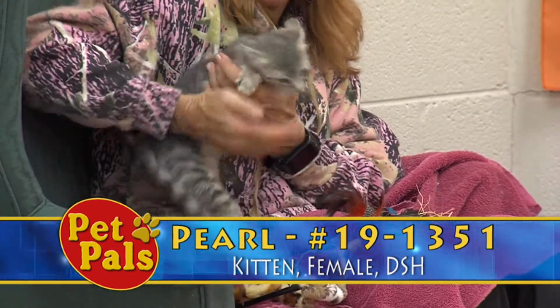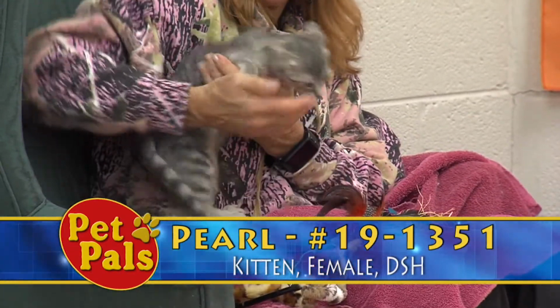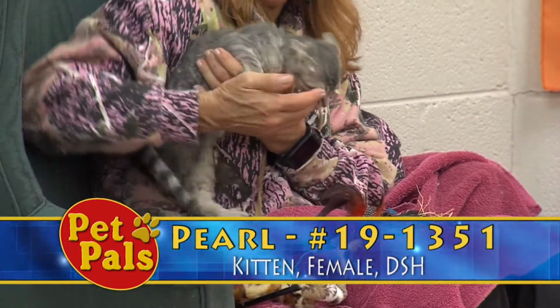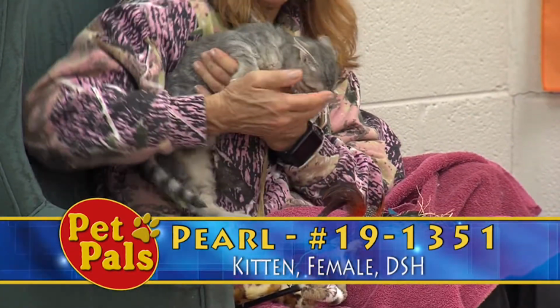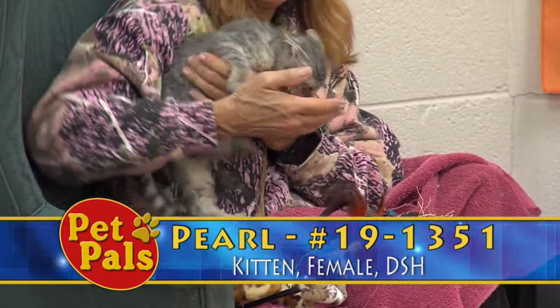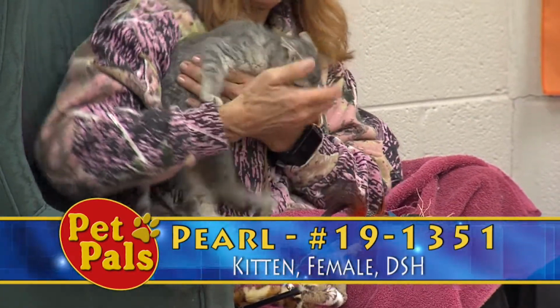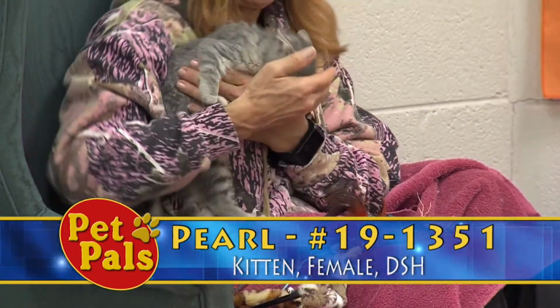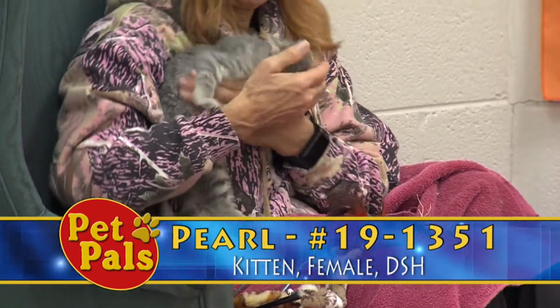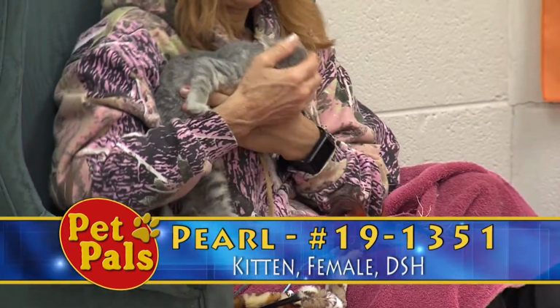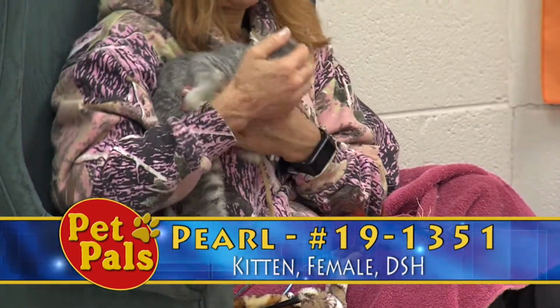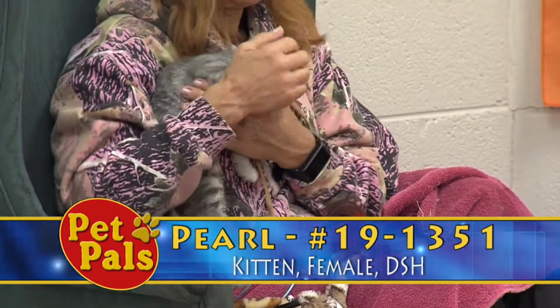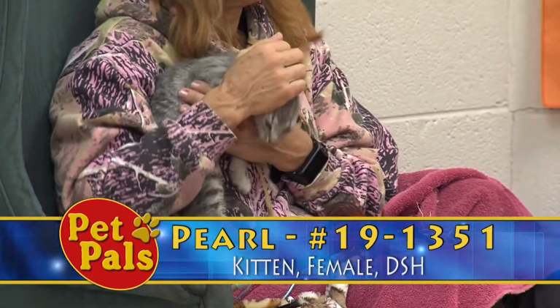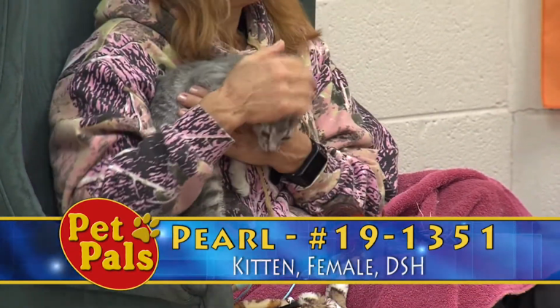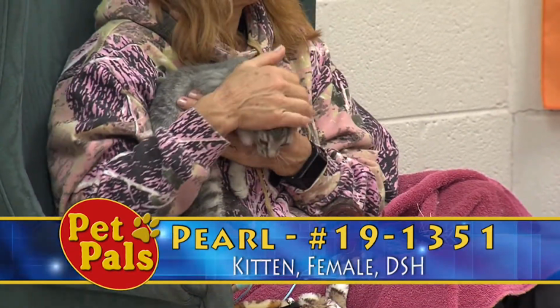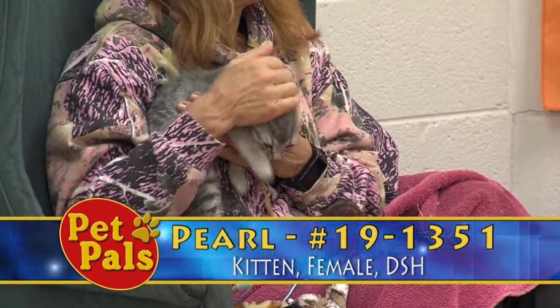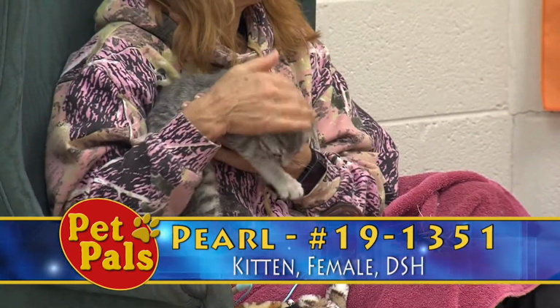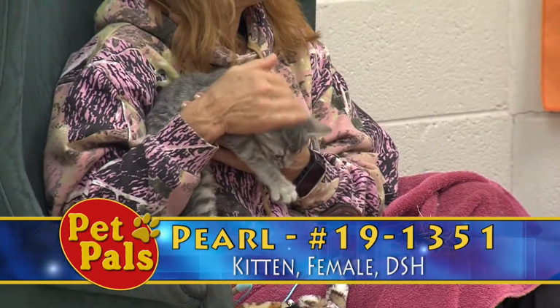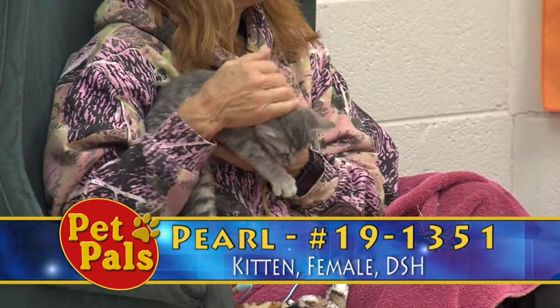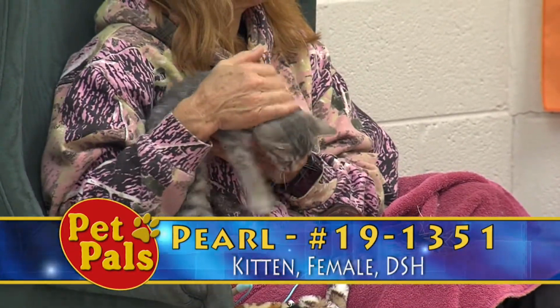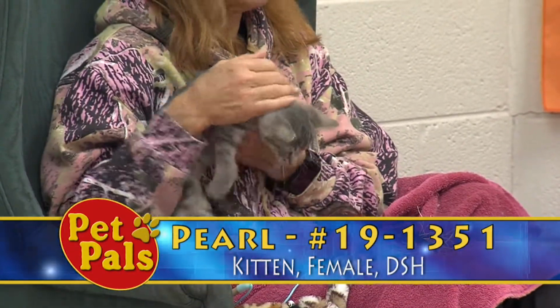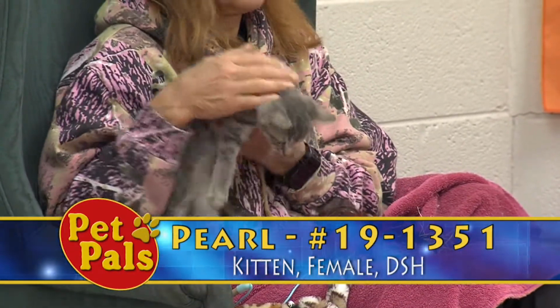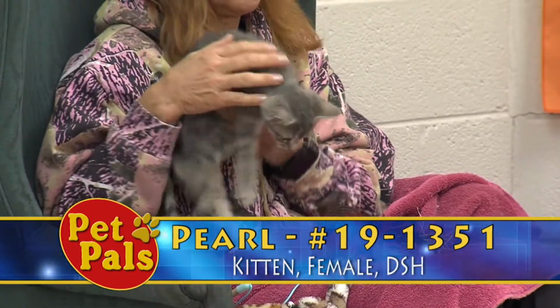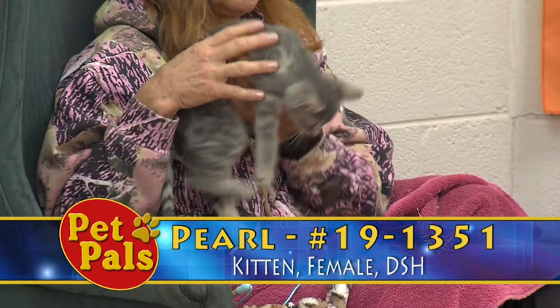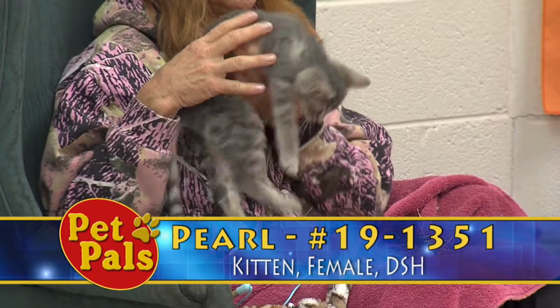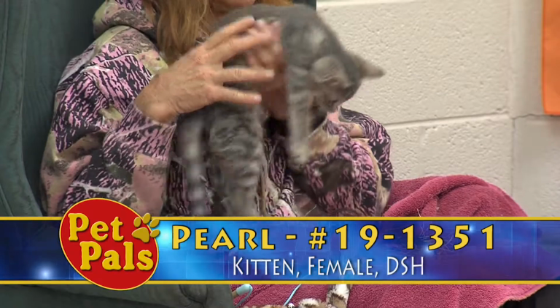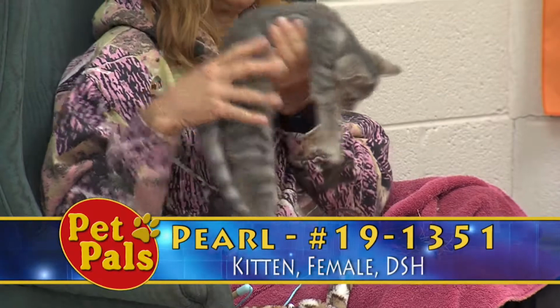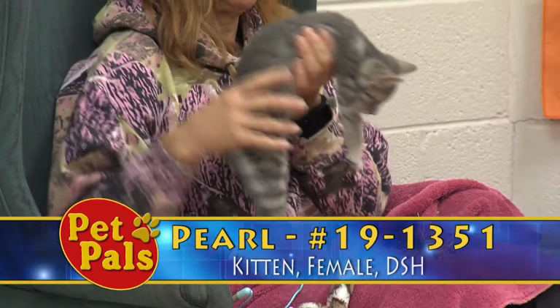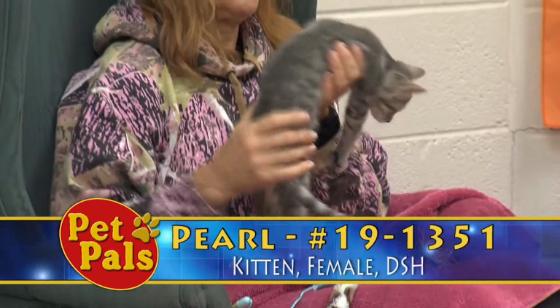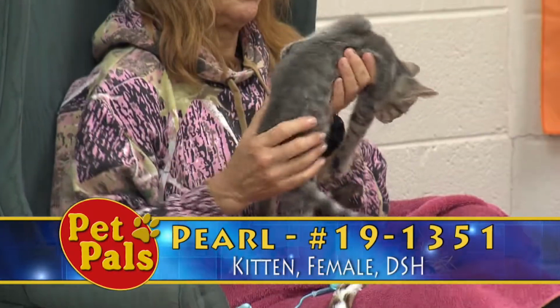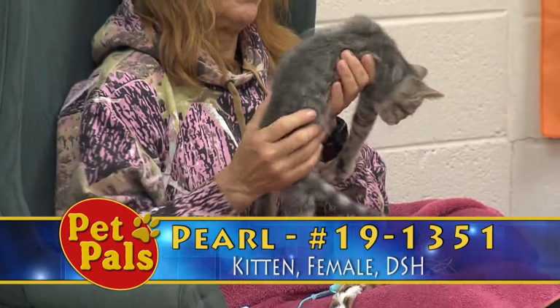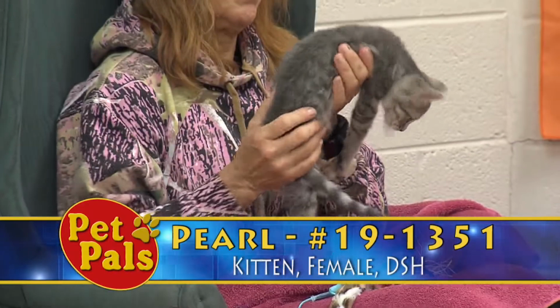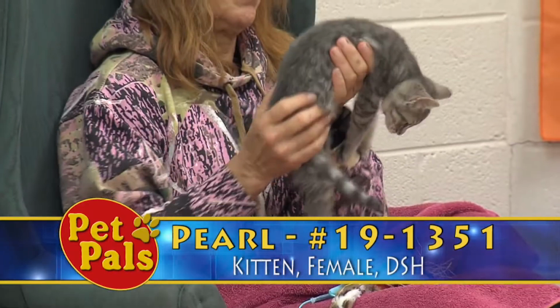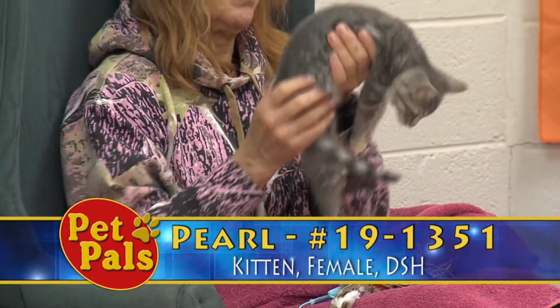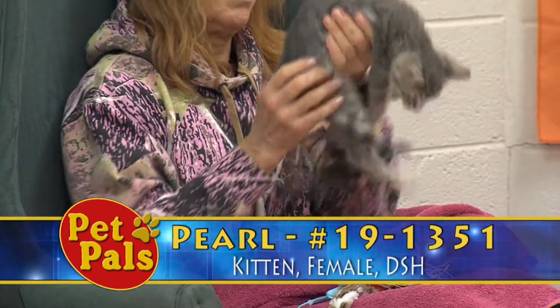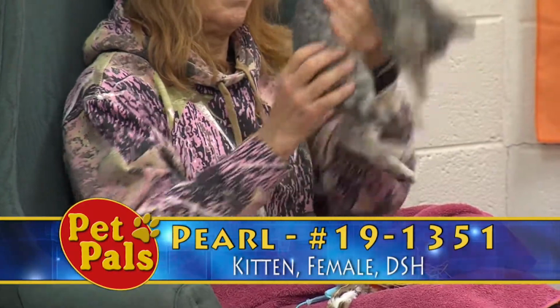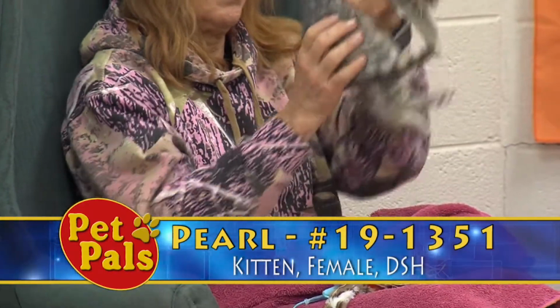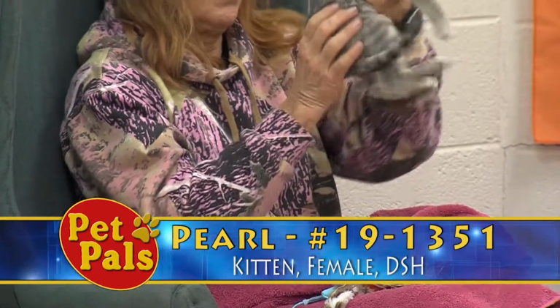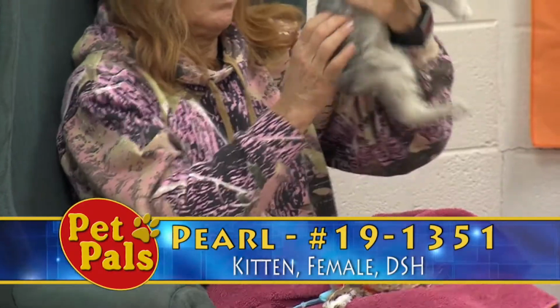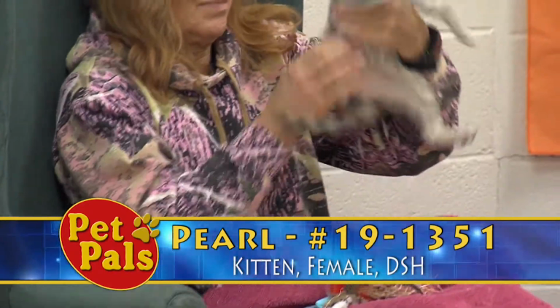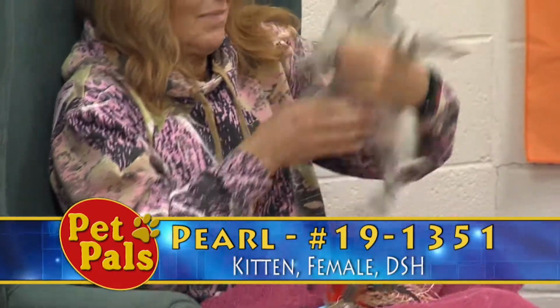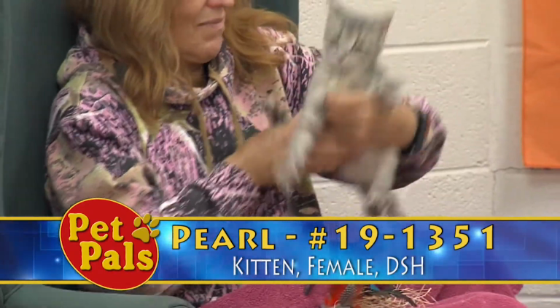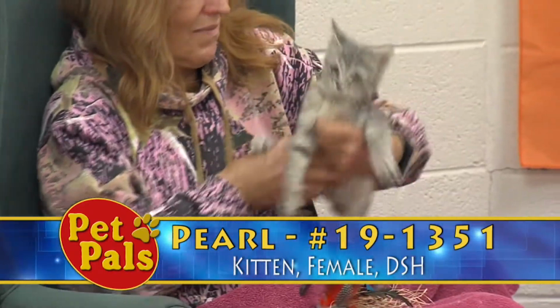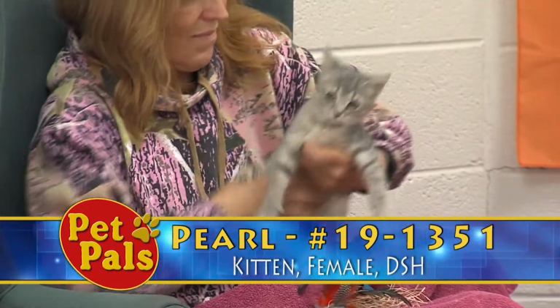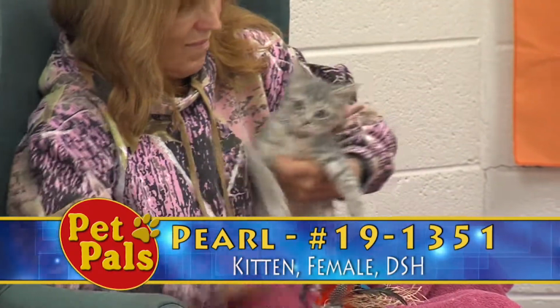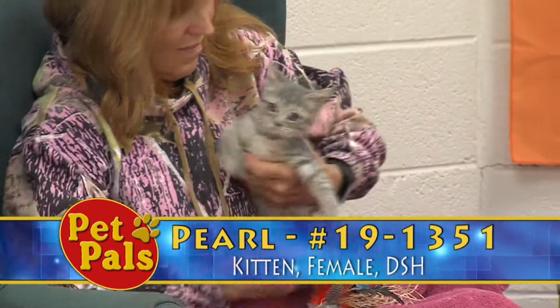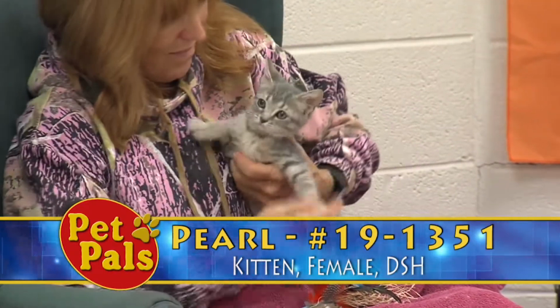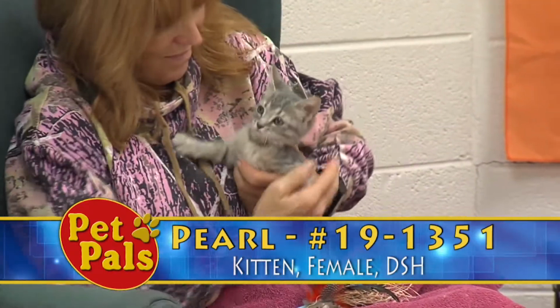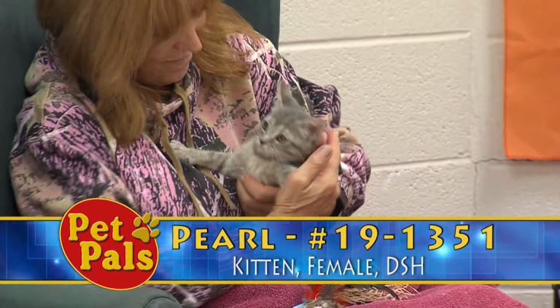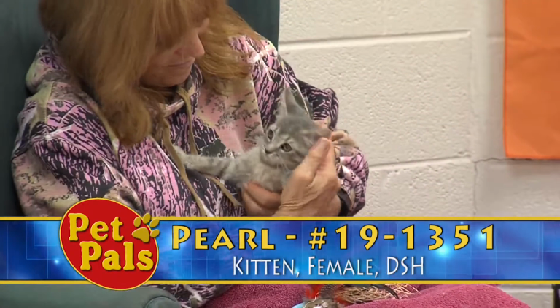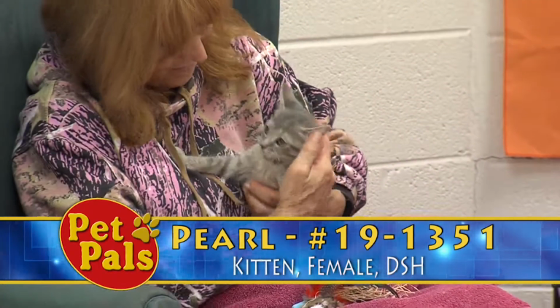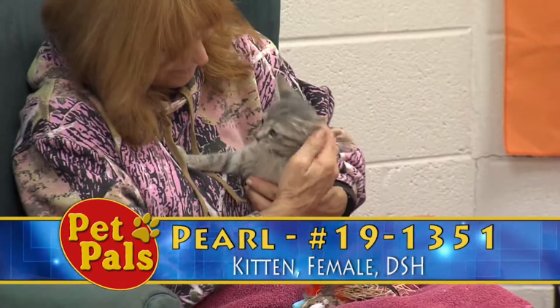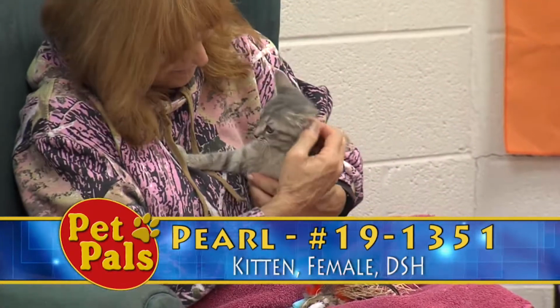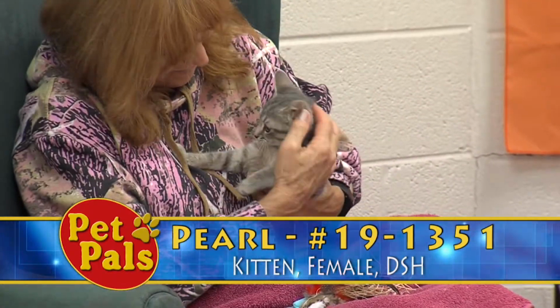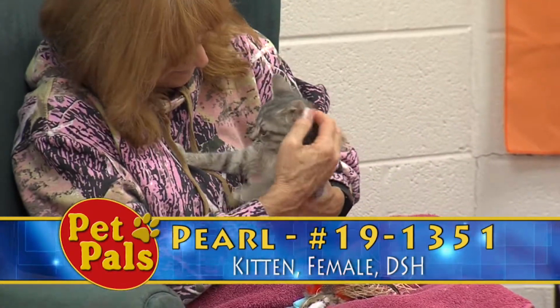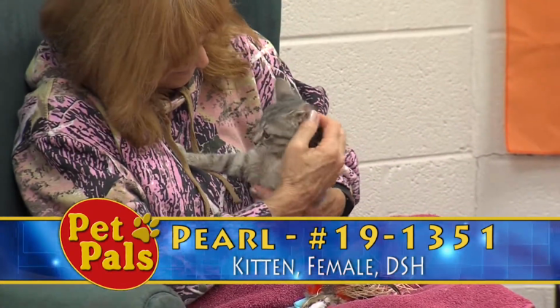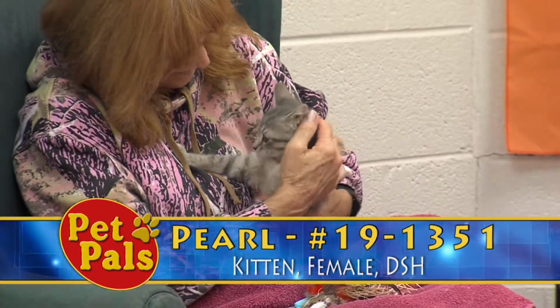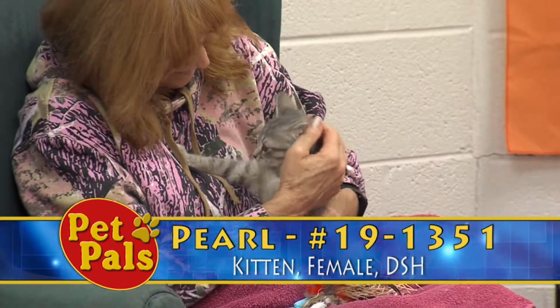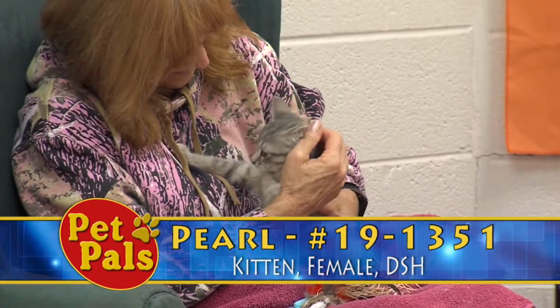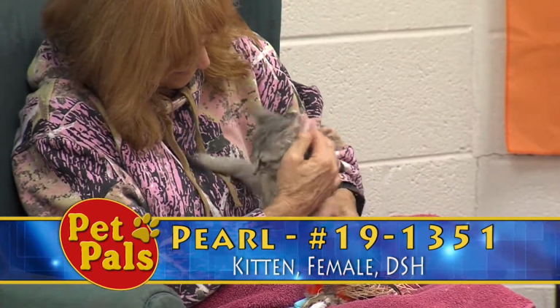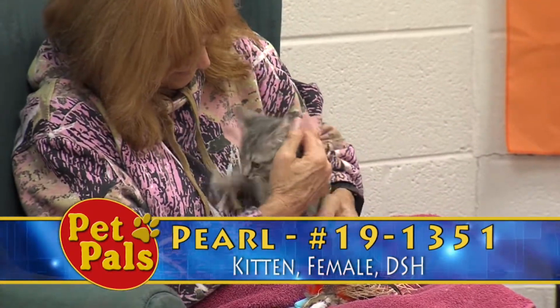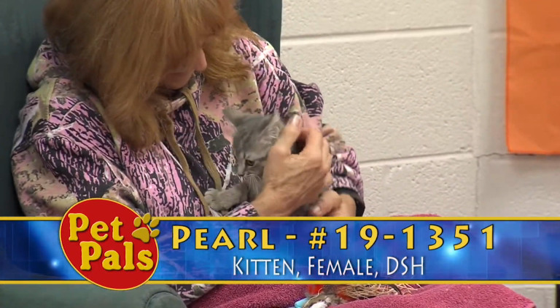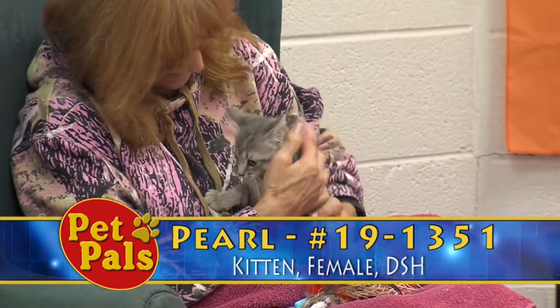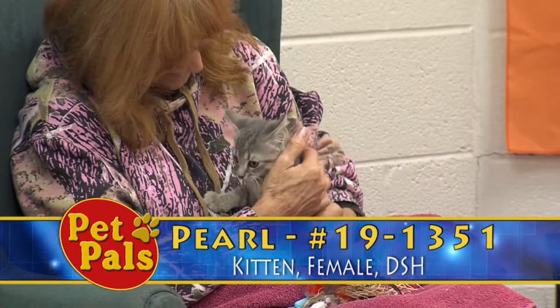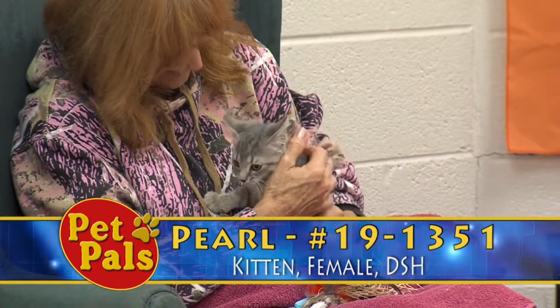She is somewhere around 12 weeks, or three months. It's not an exact science, but she's somewhere around there.